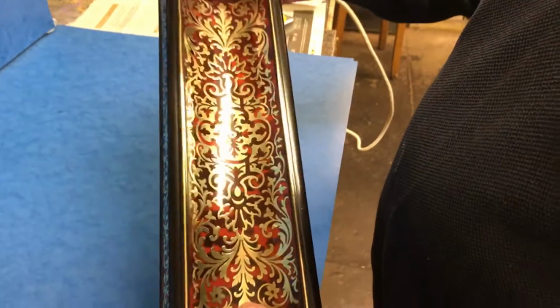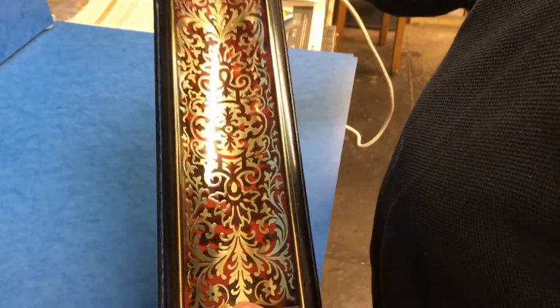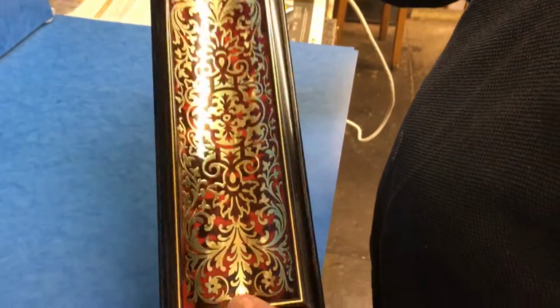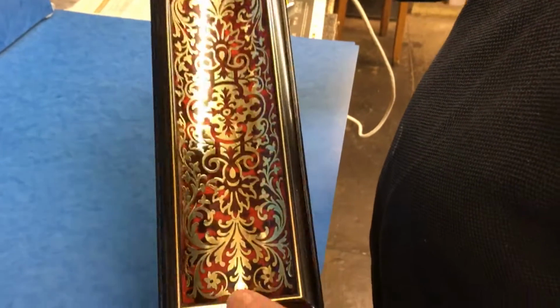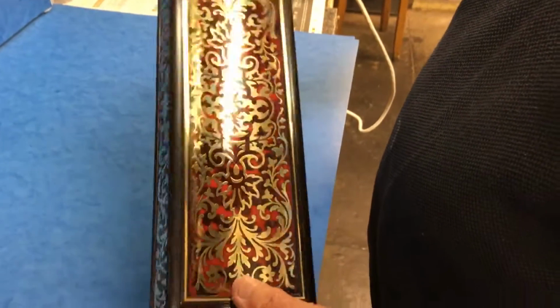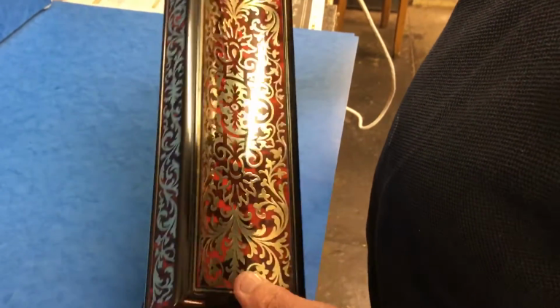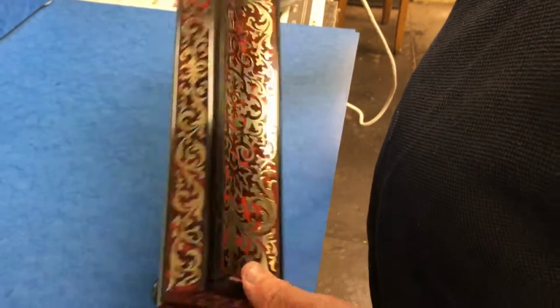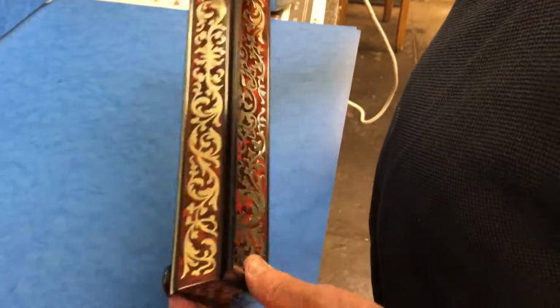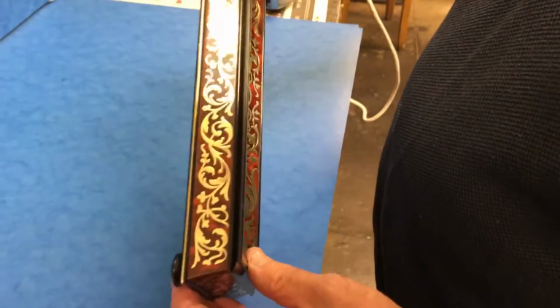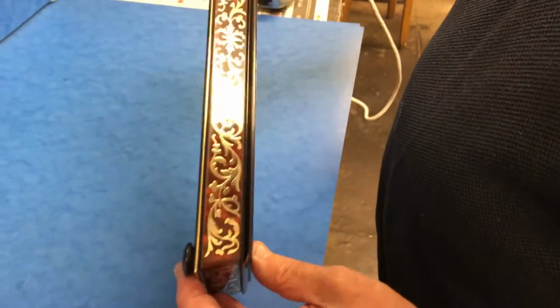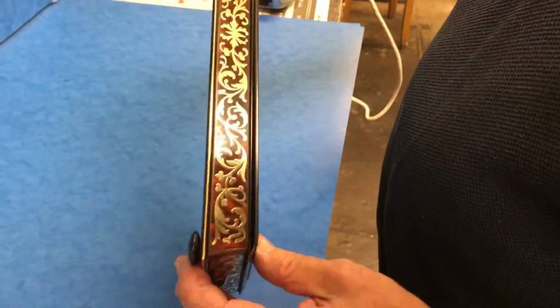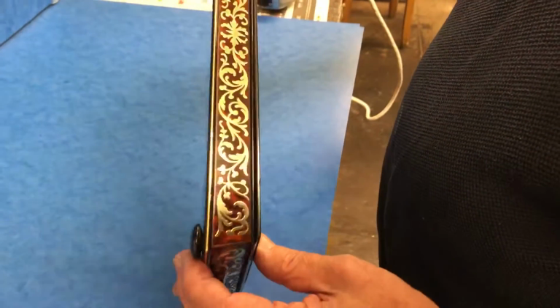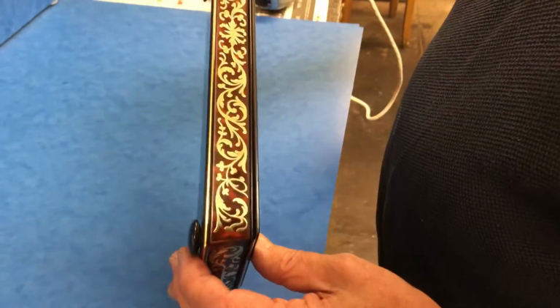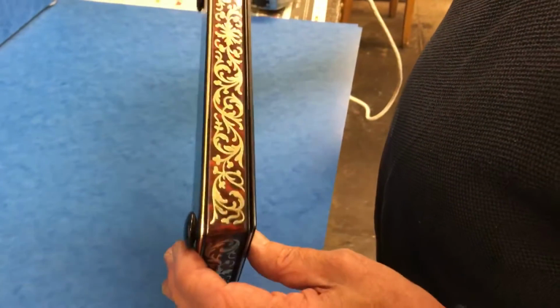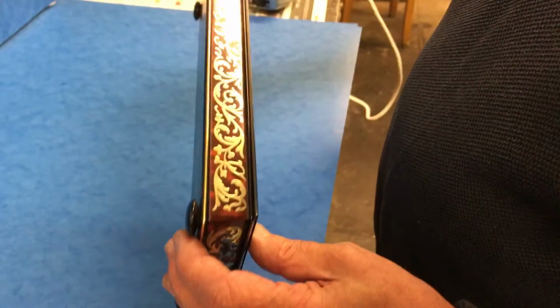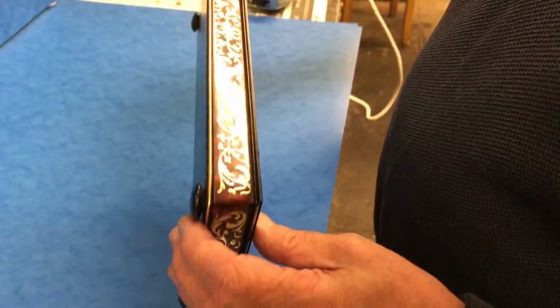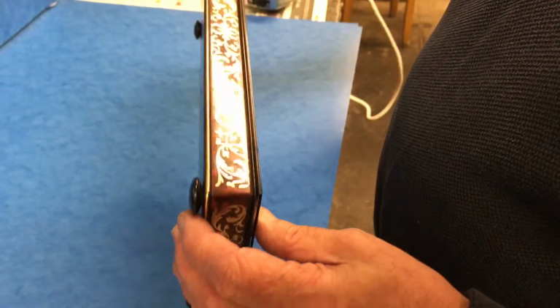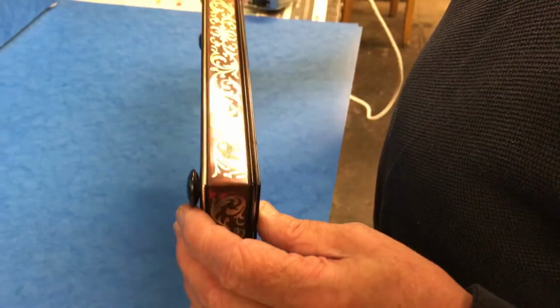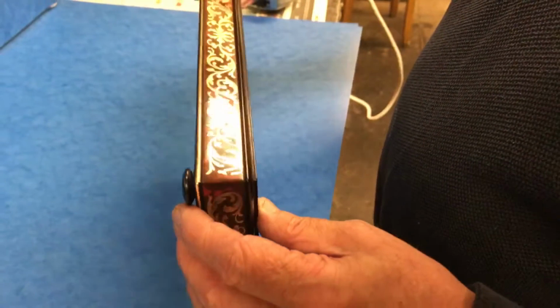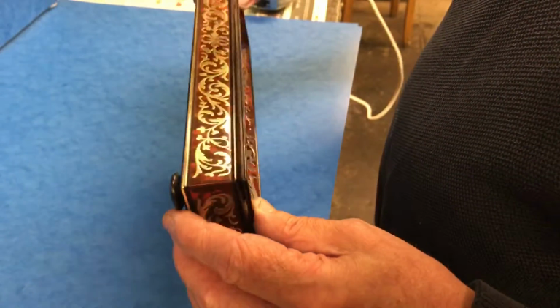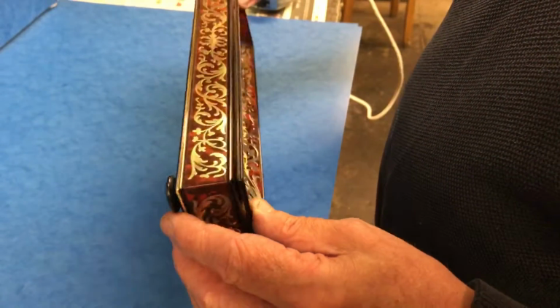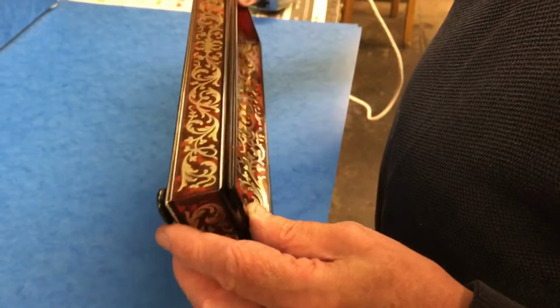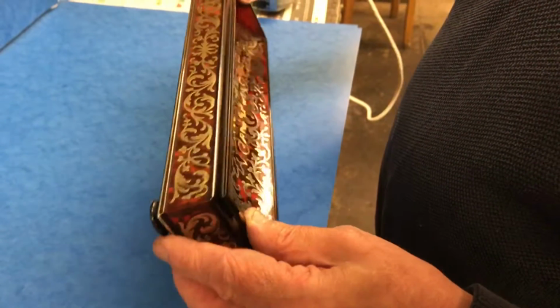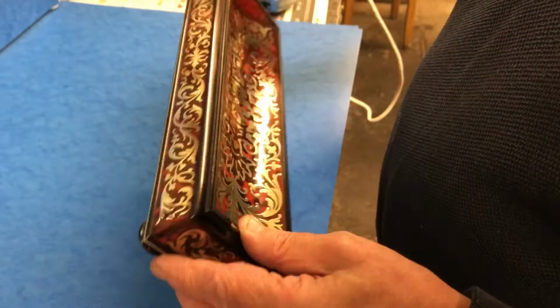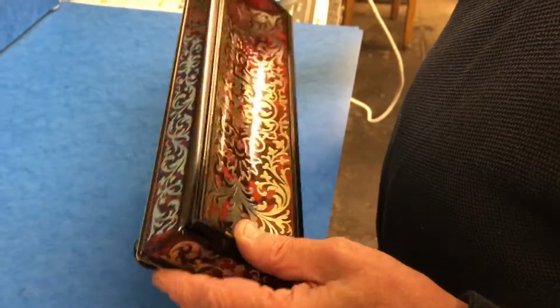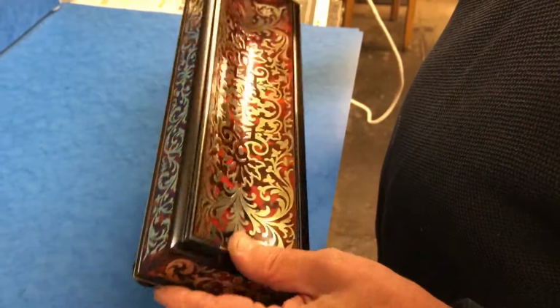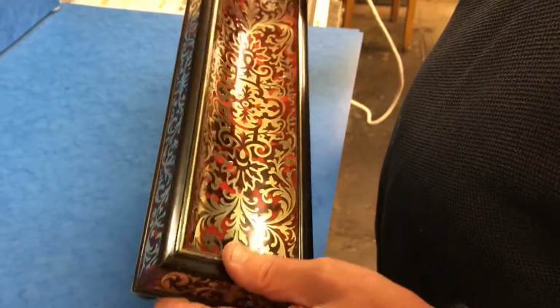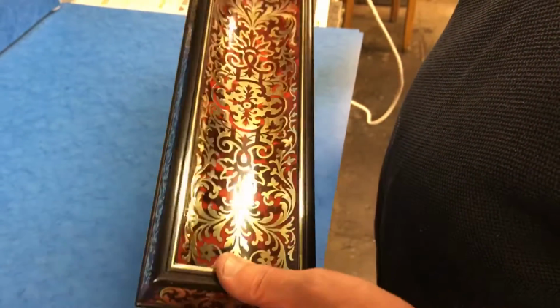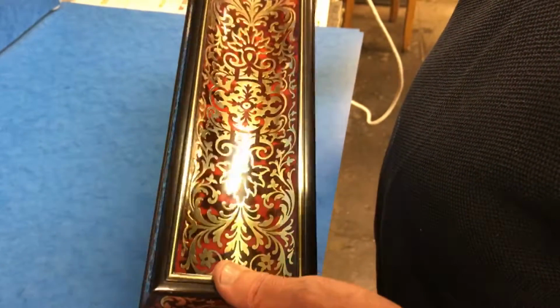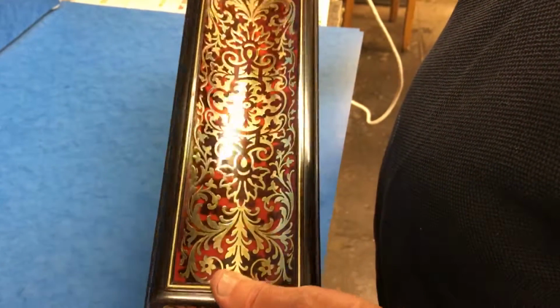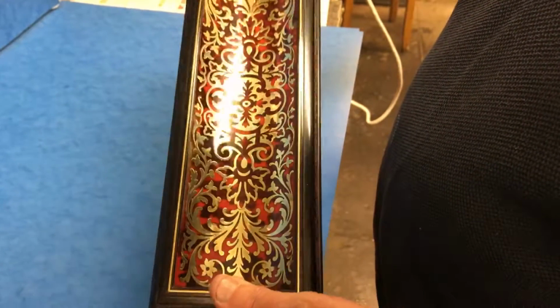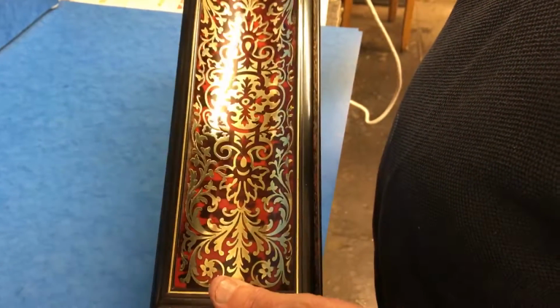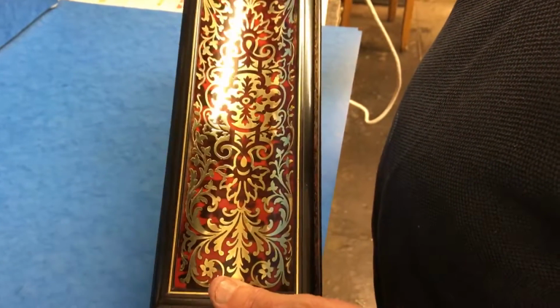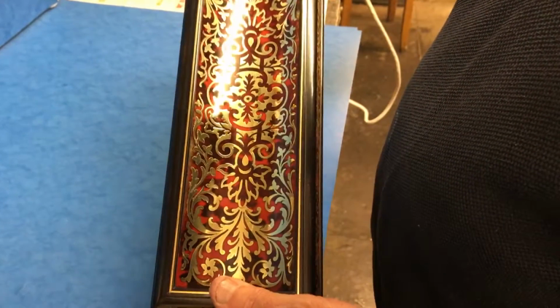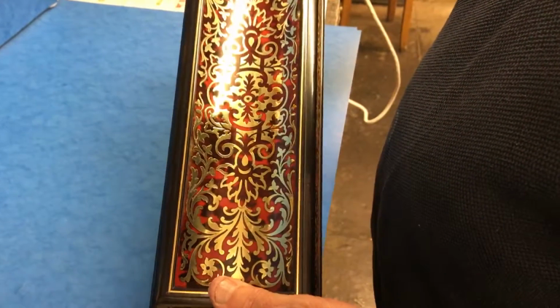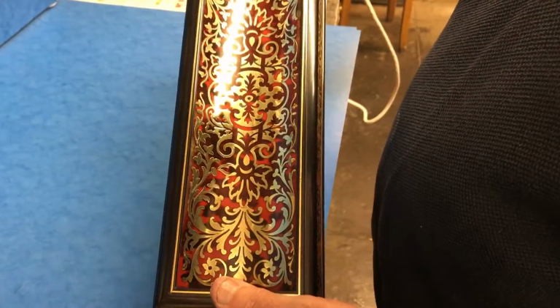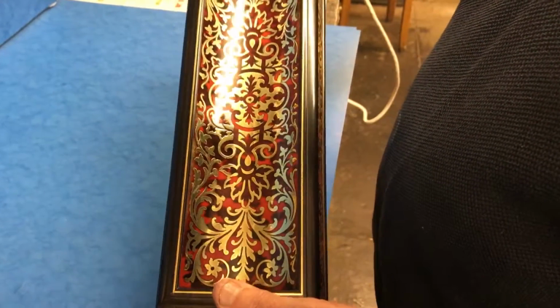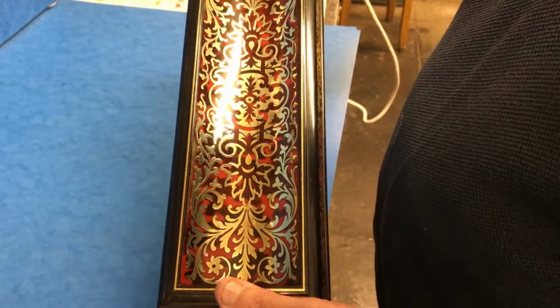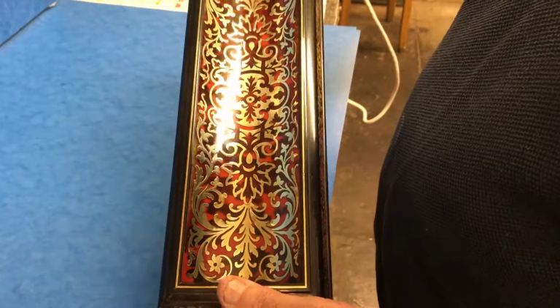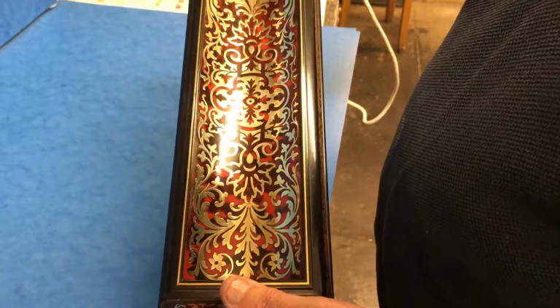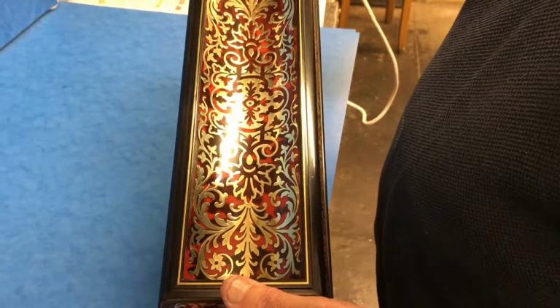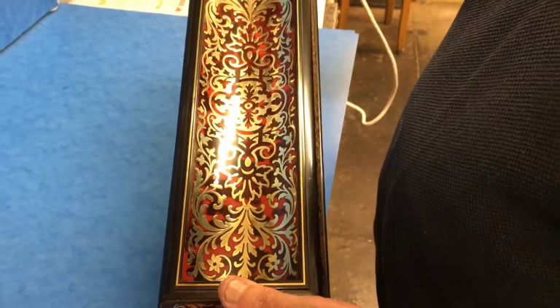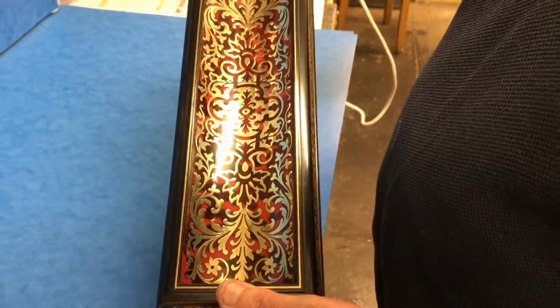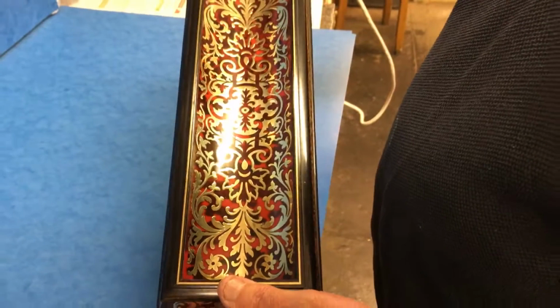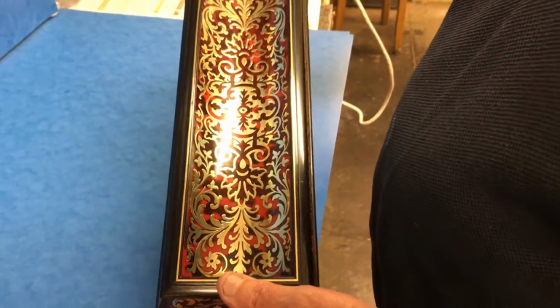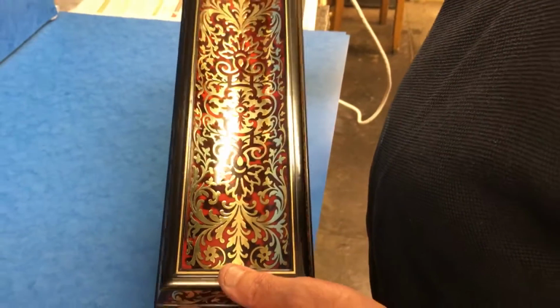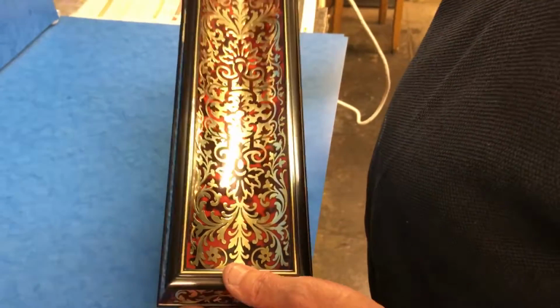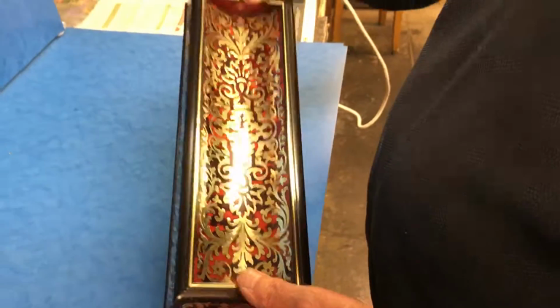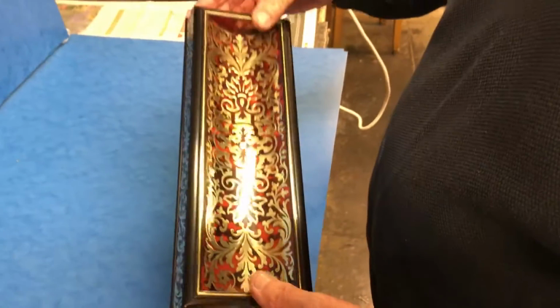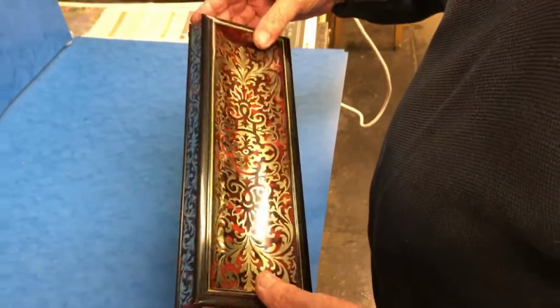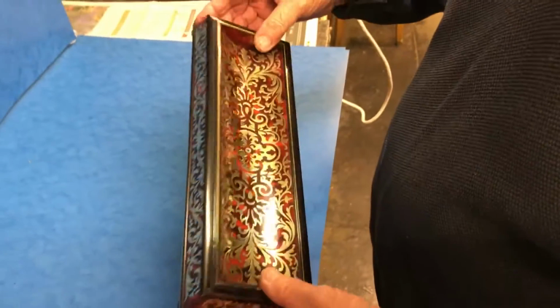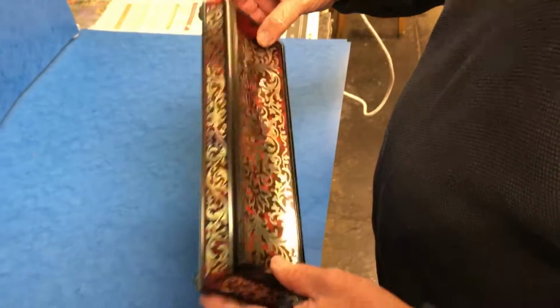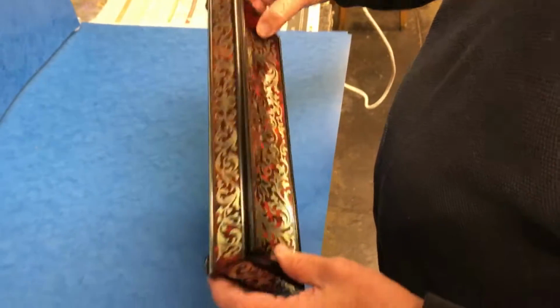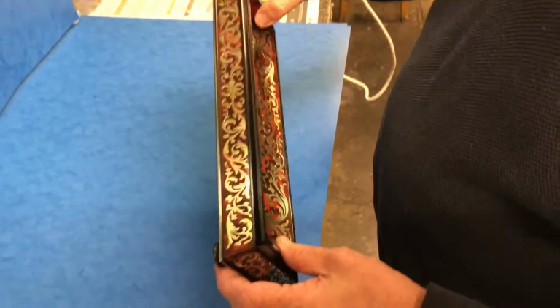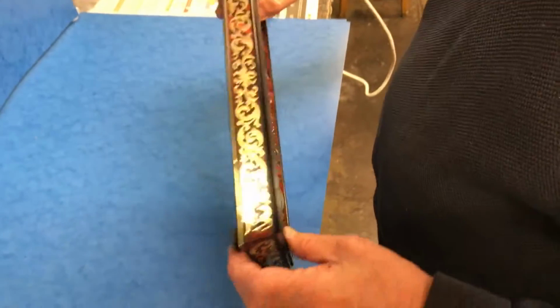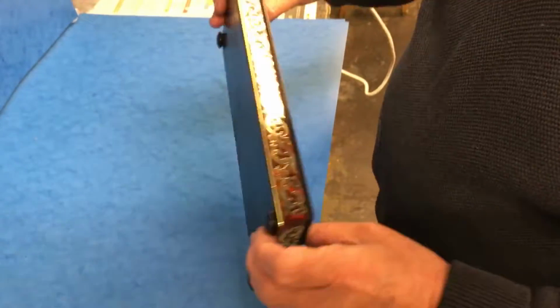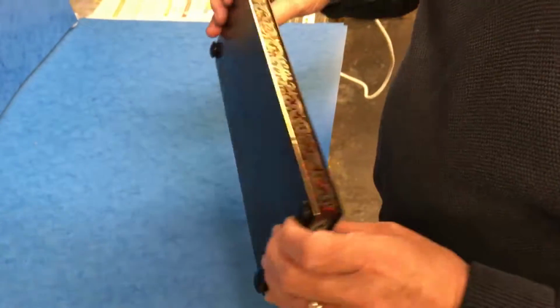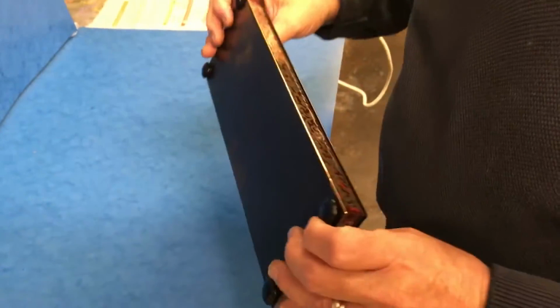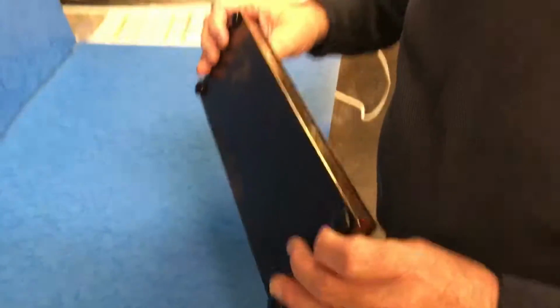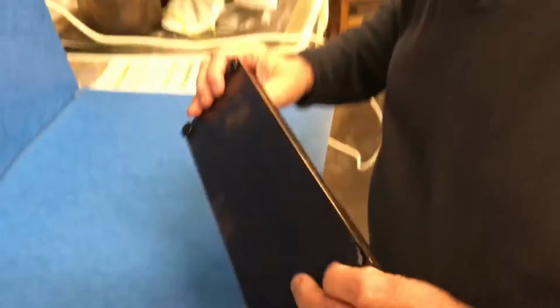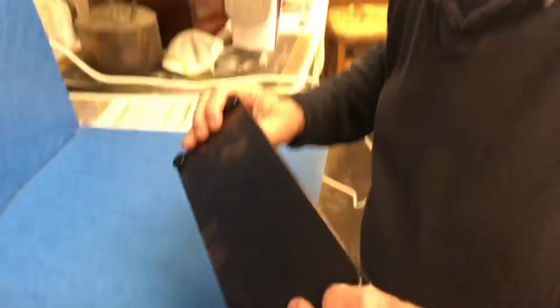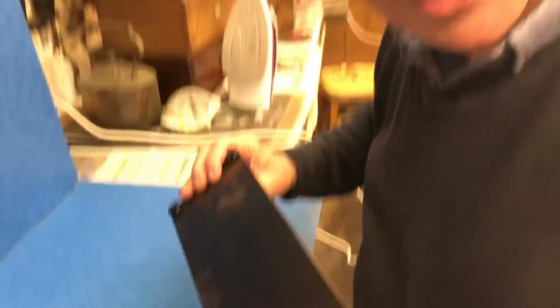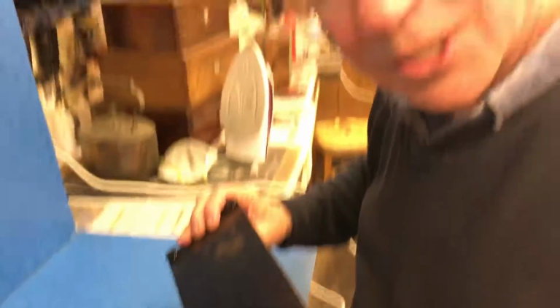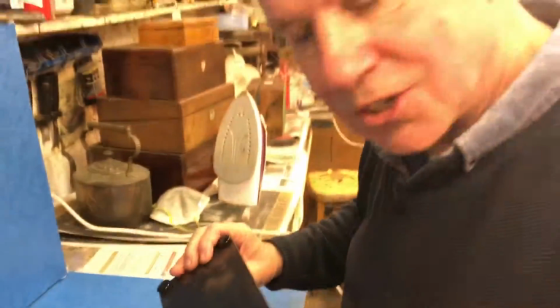And then all tortoiseshell and brass — a gorgeous ink pen stand. Thank you very much.